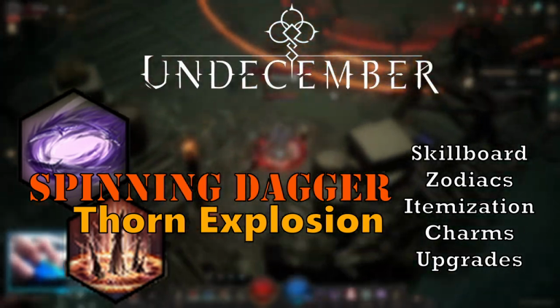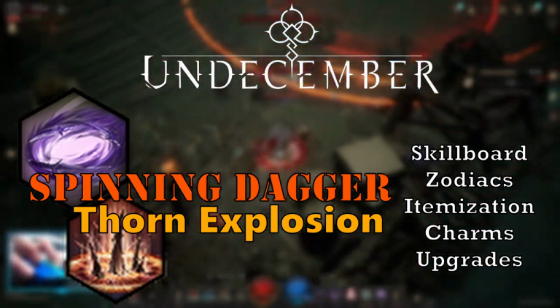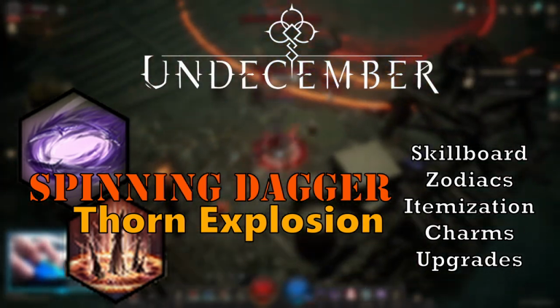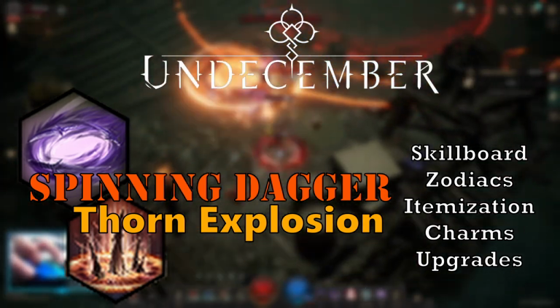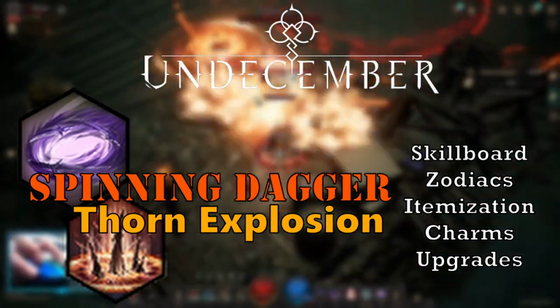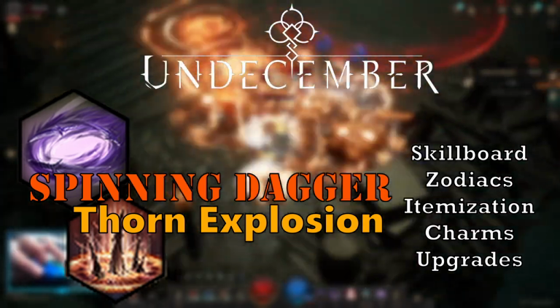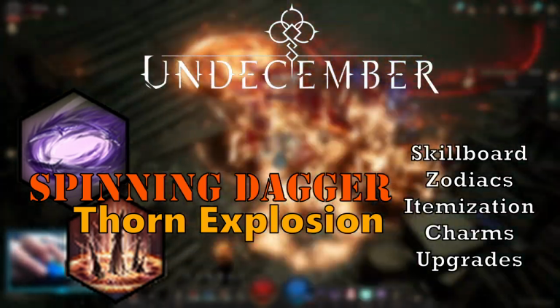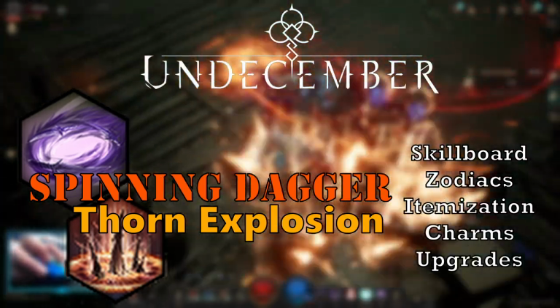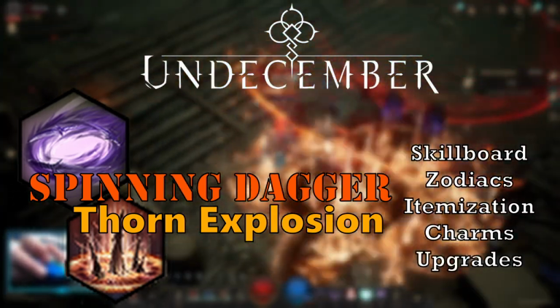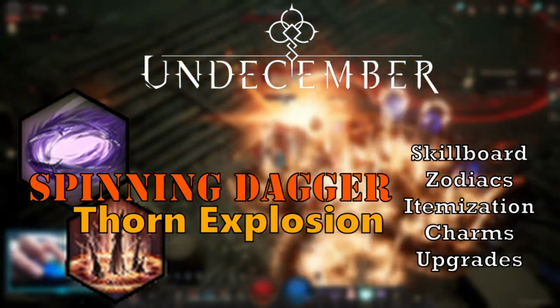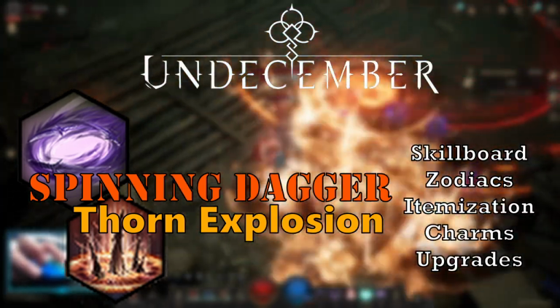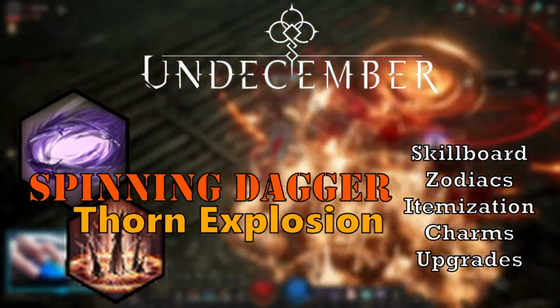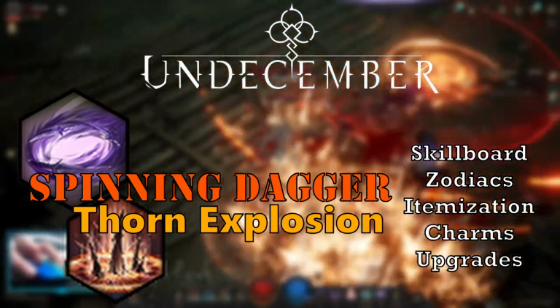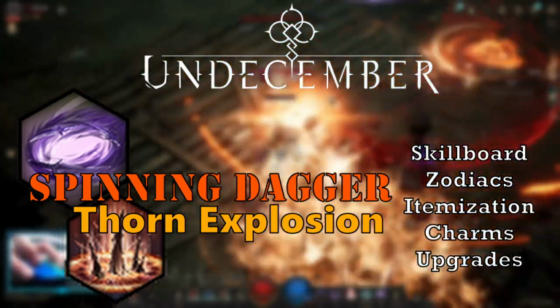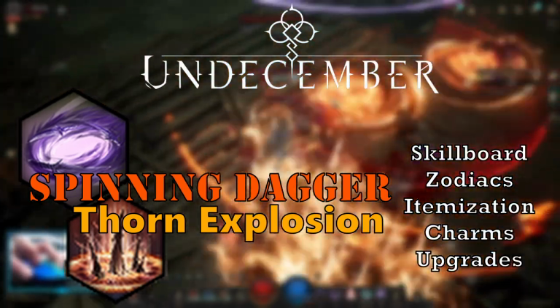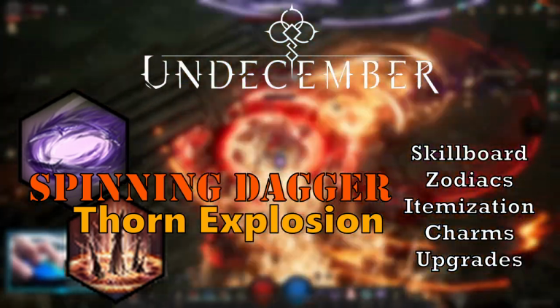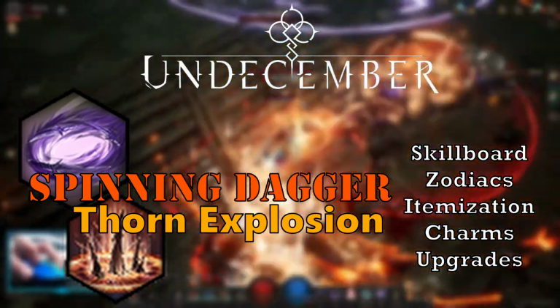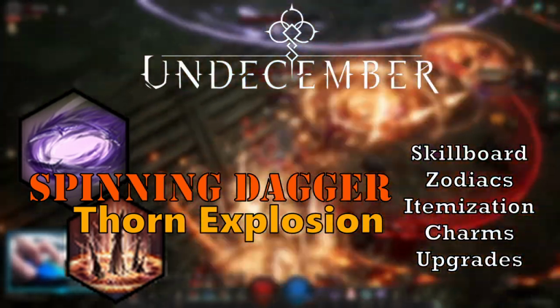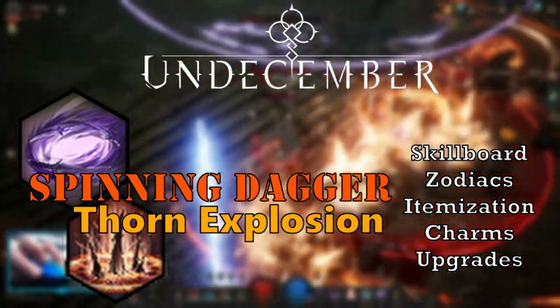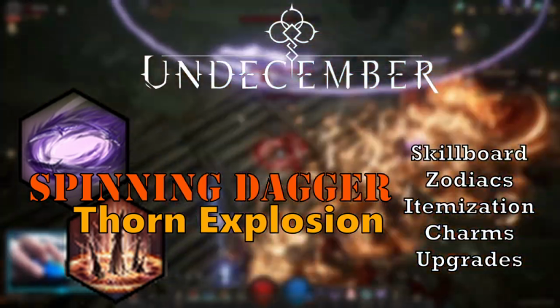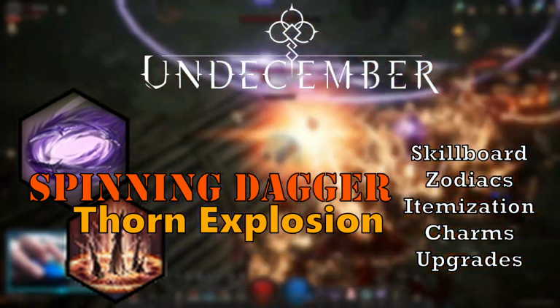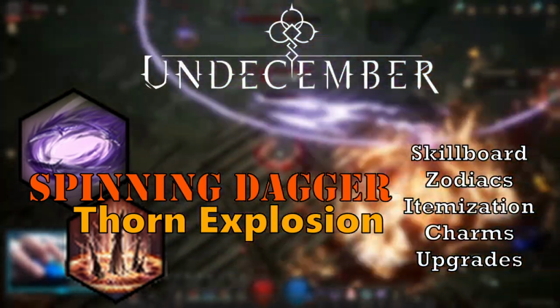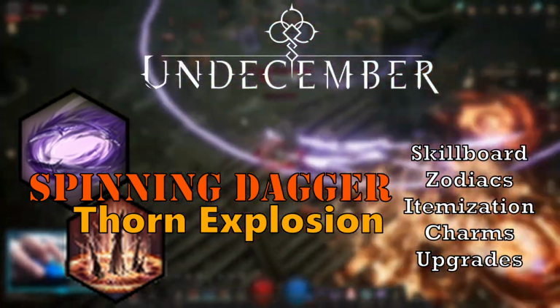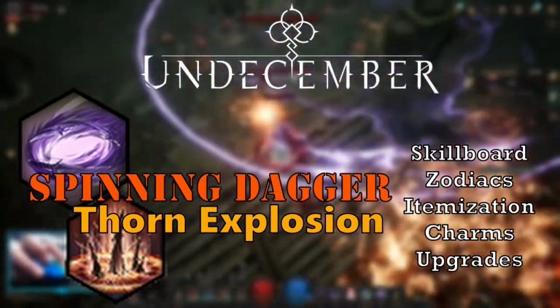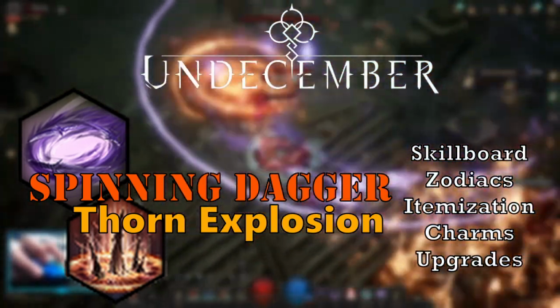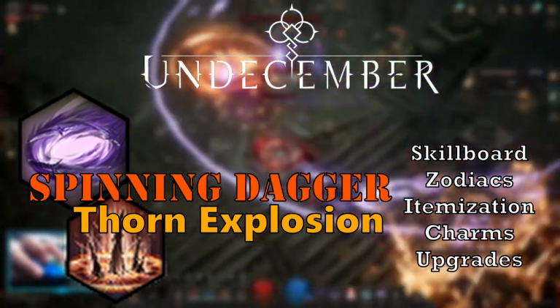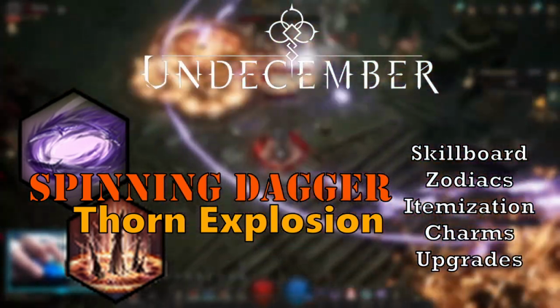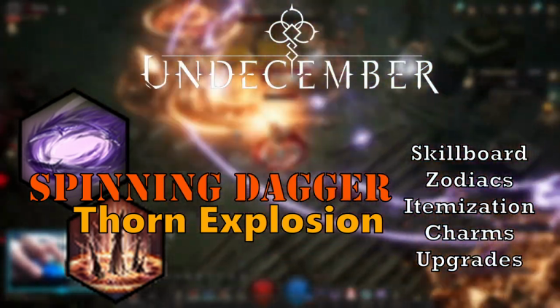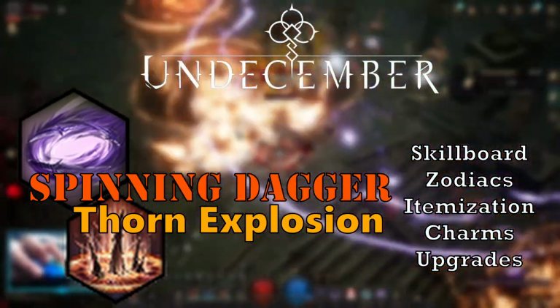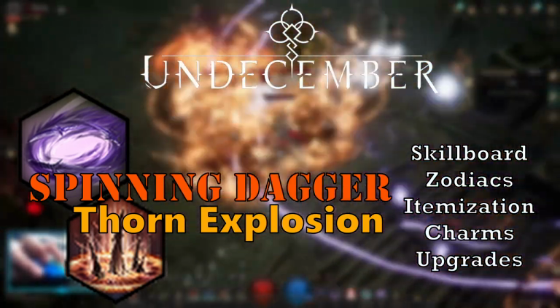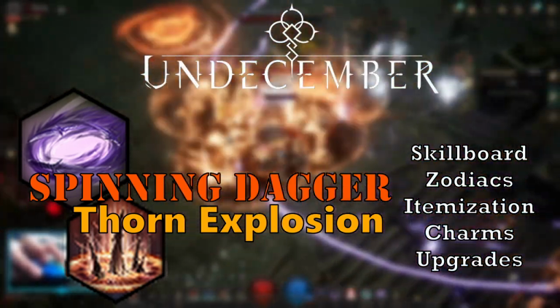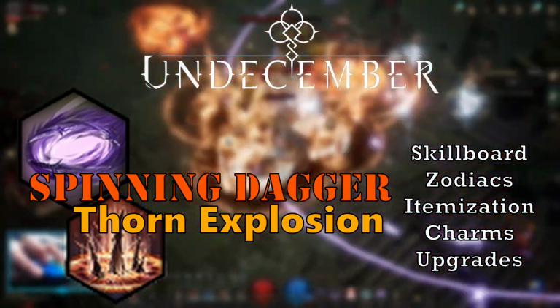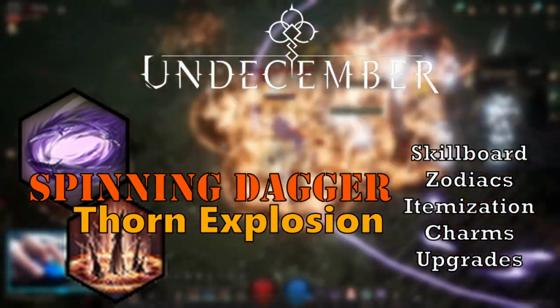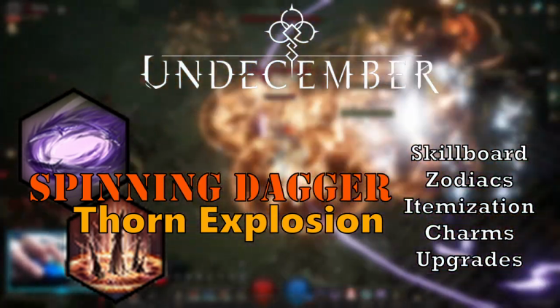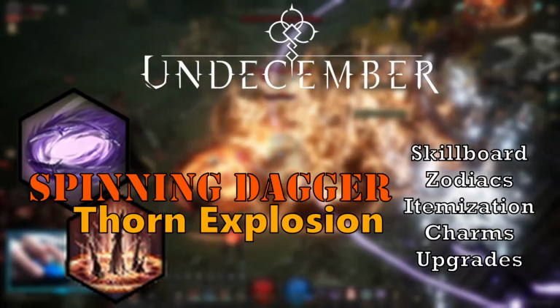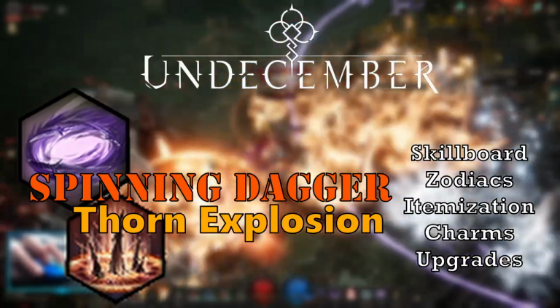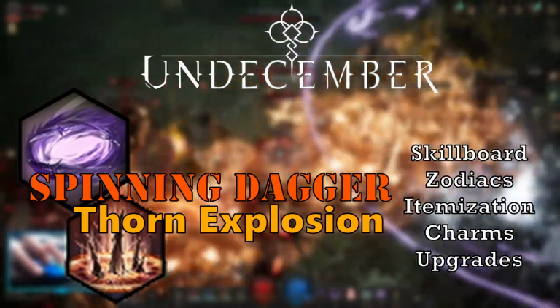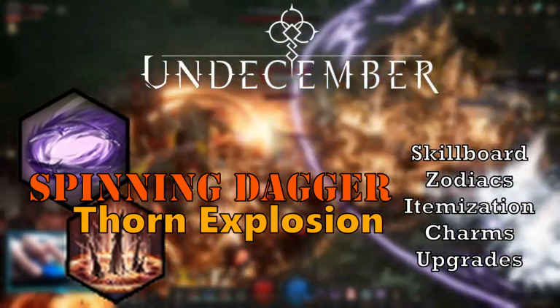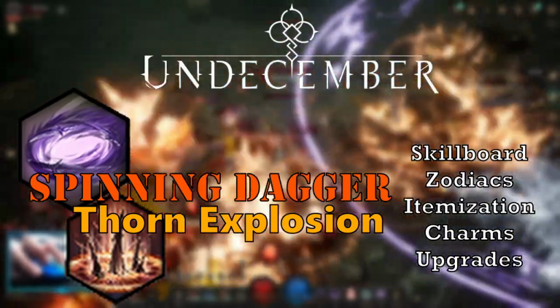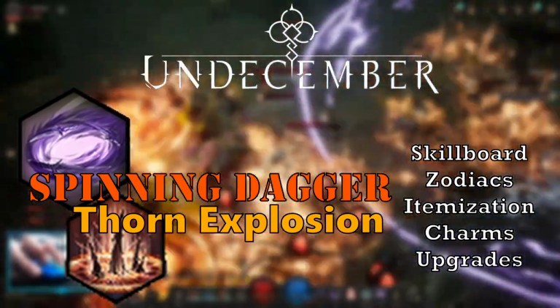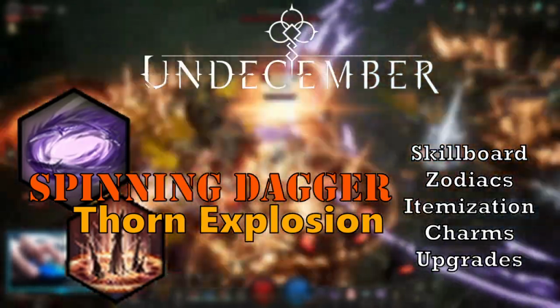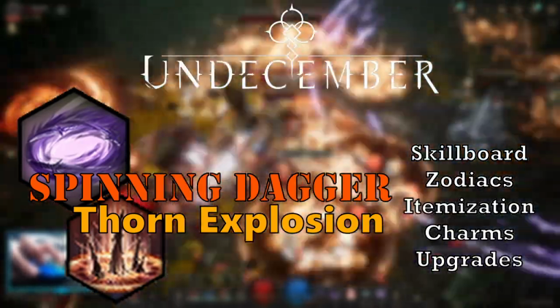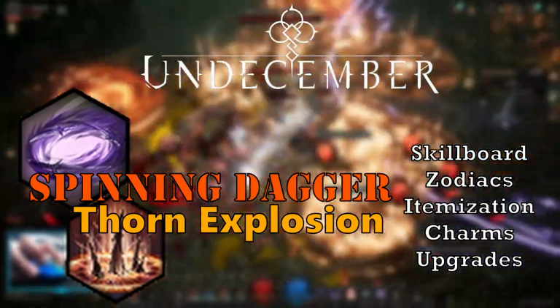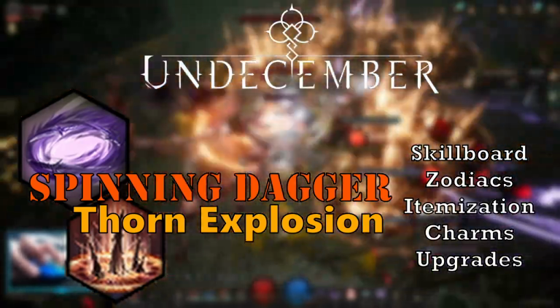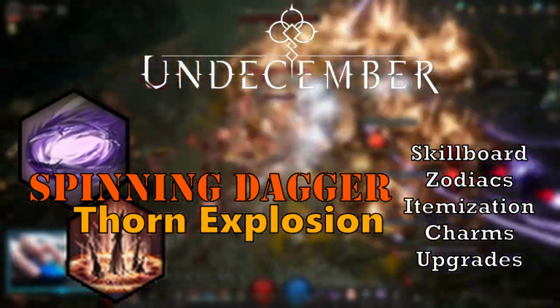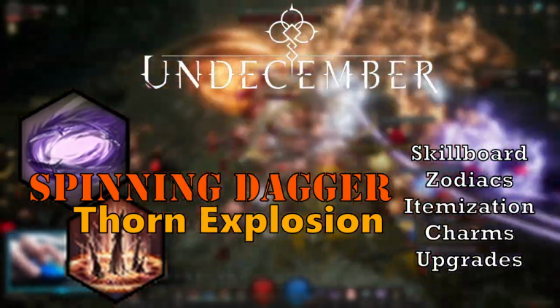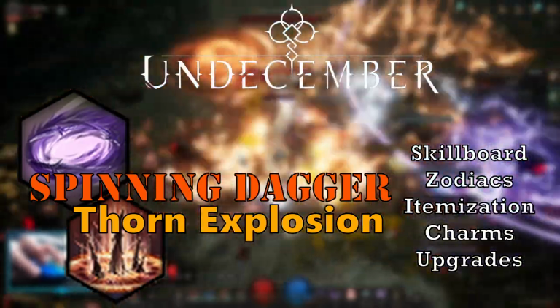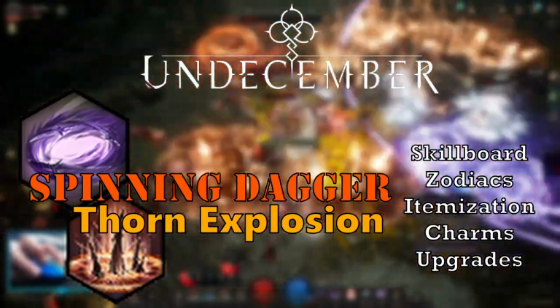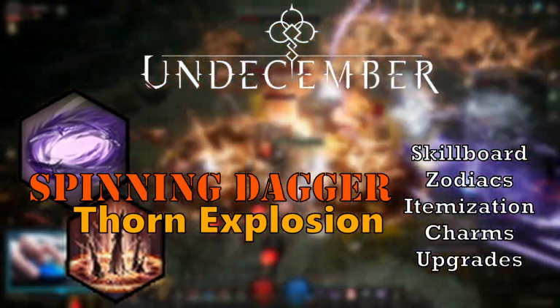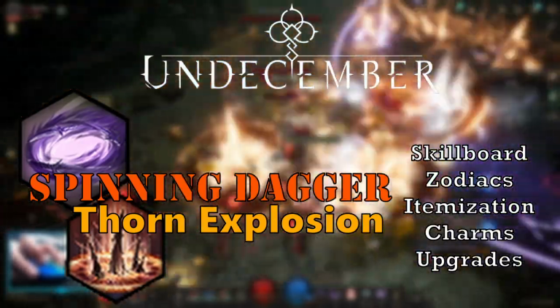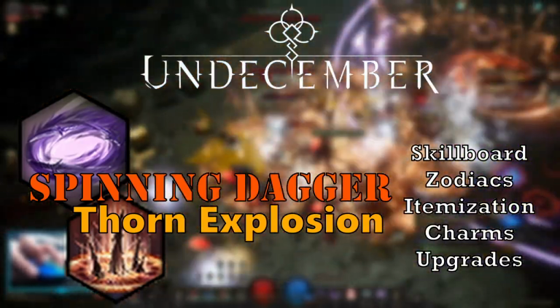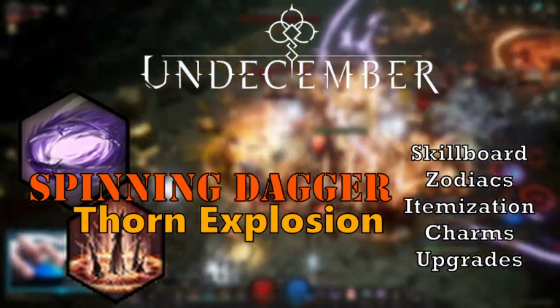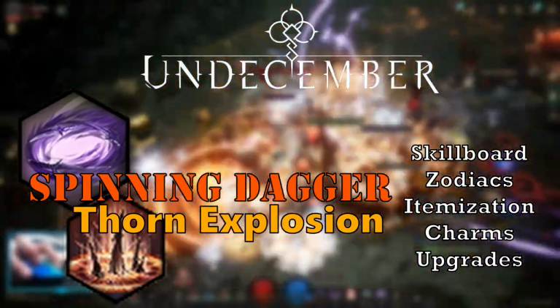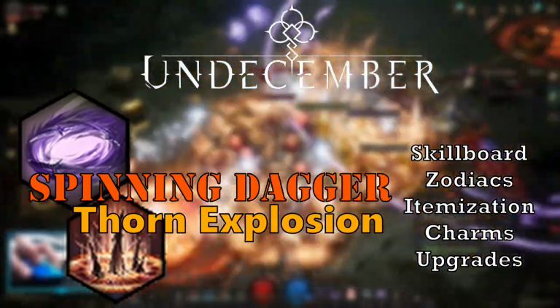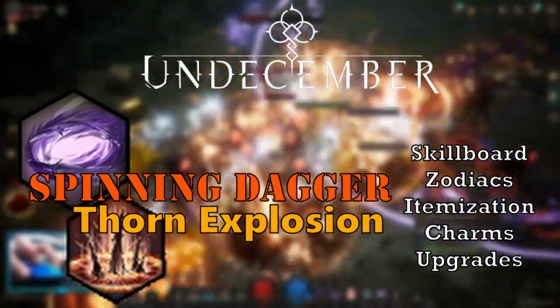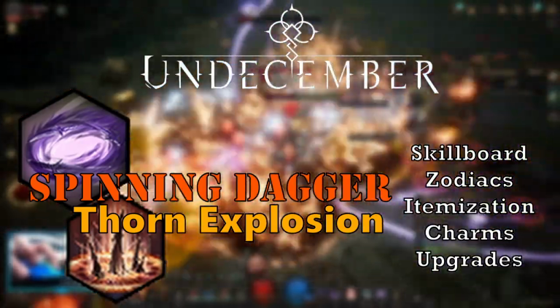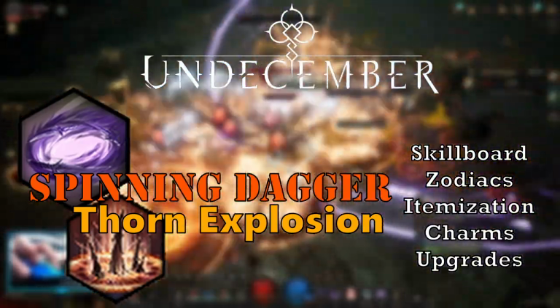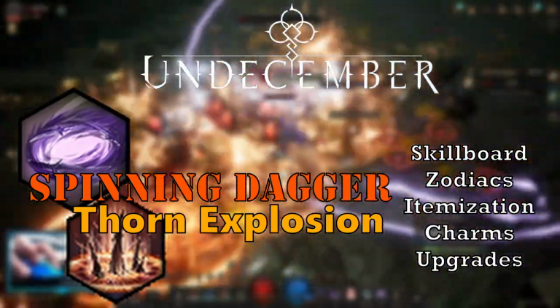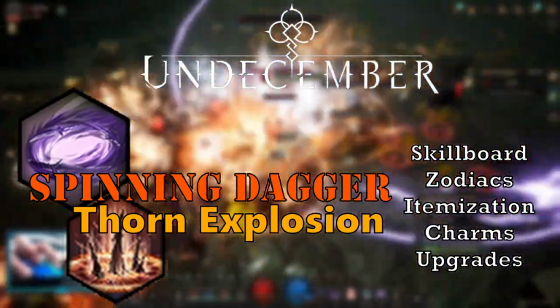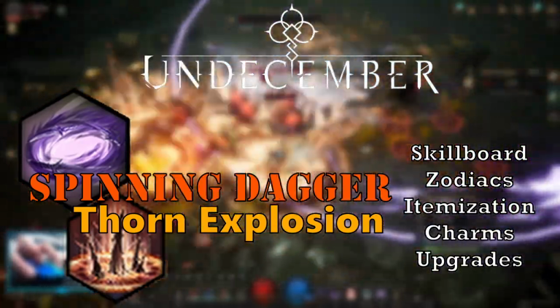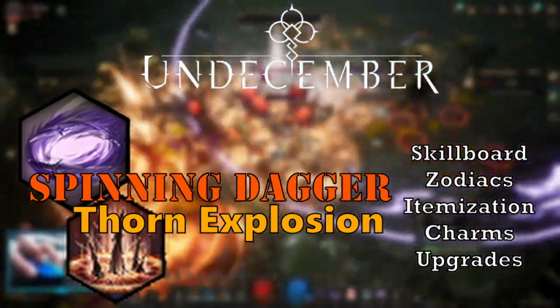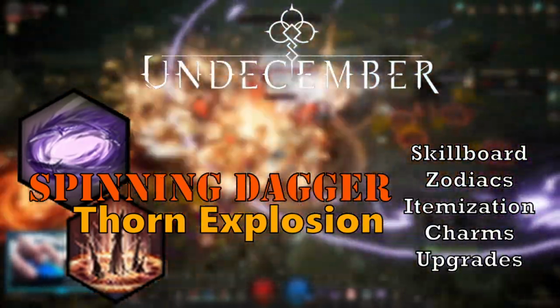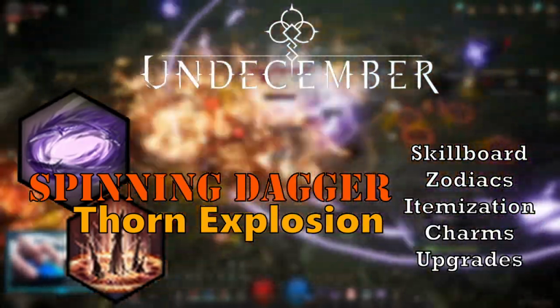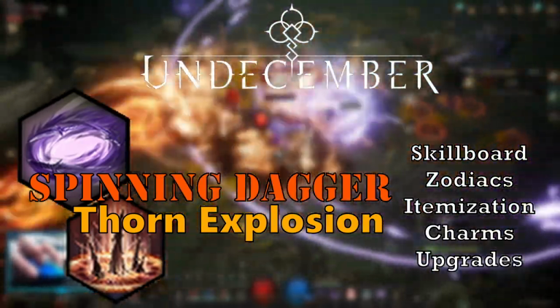Hello, let's do a Physical Spinning Dagger Thorn Explosion critical build that focuses on both armor and dodge rate.